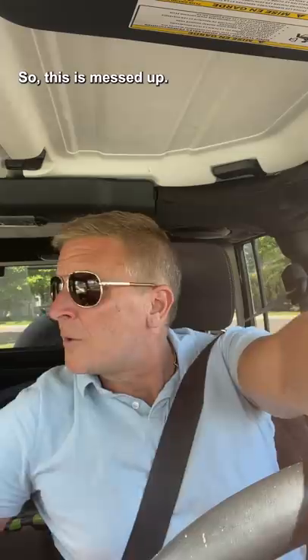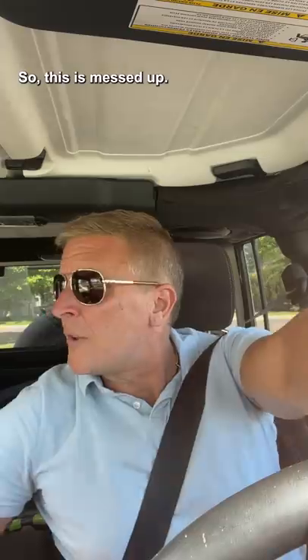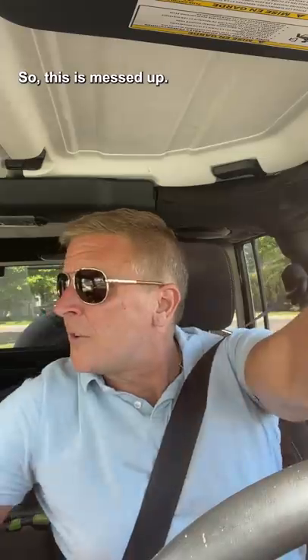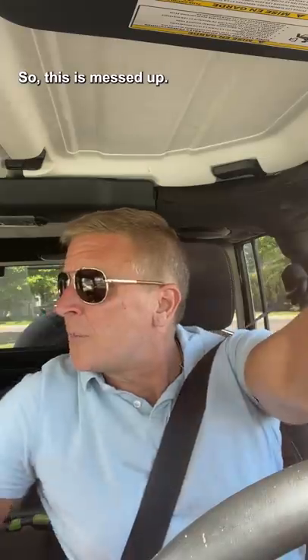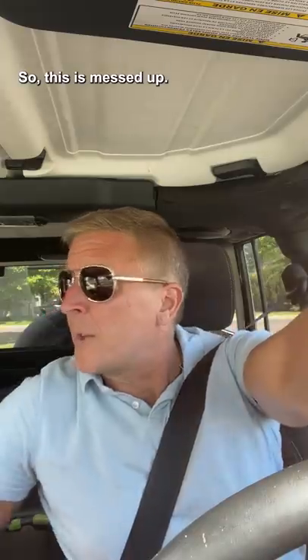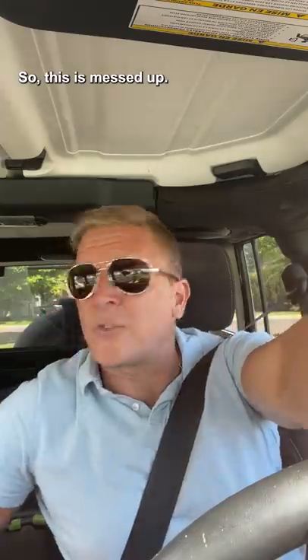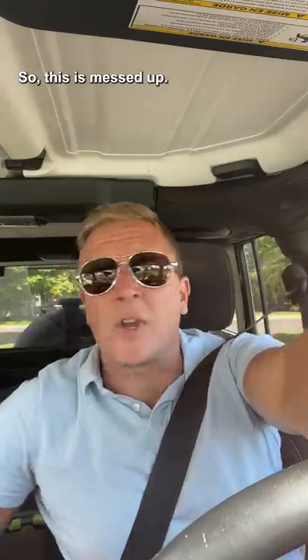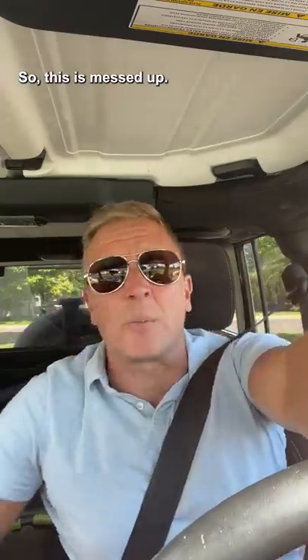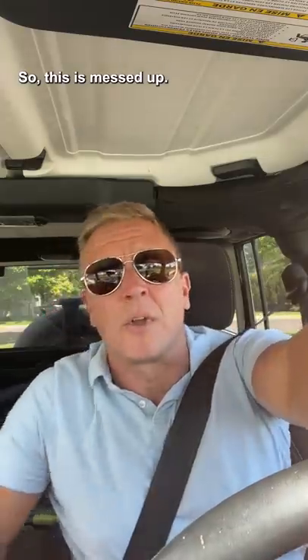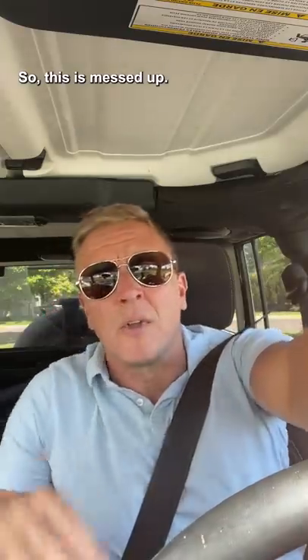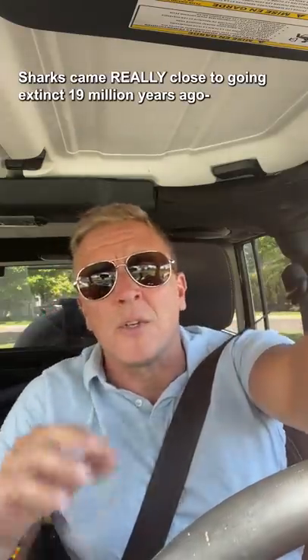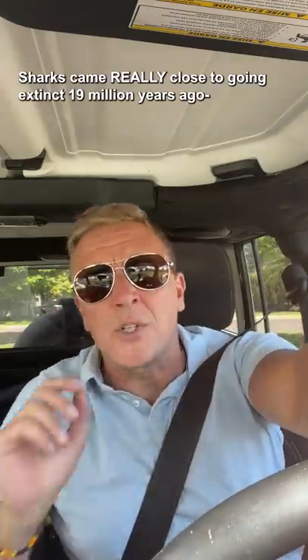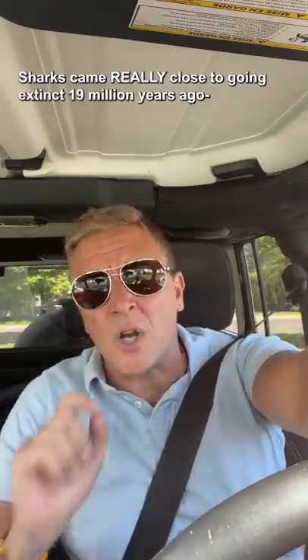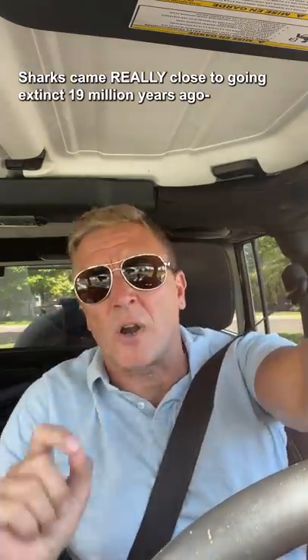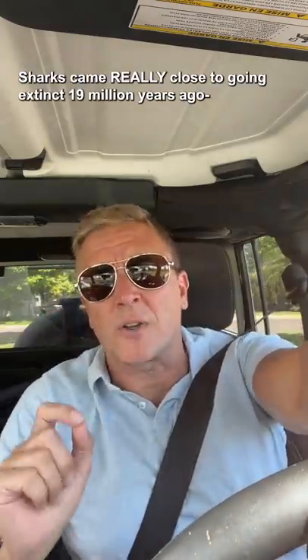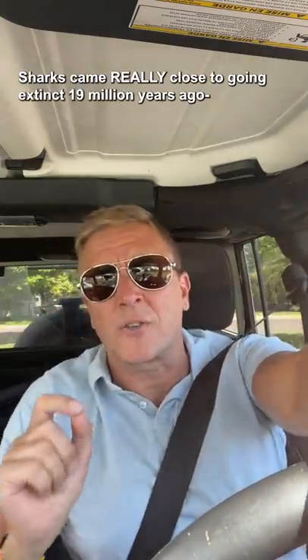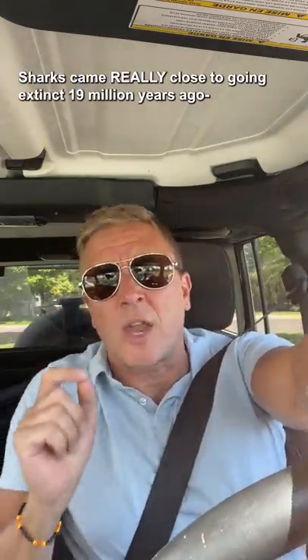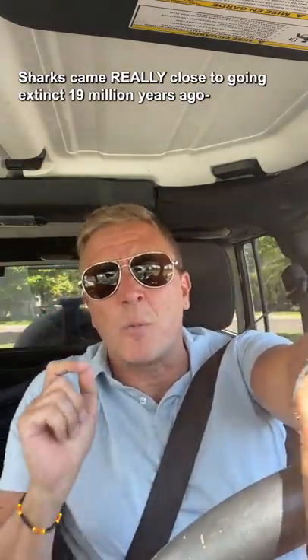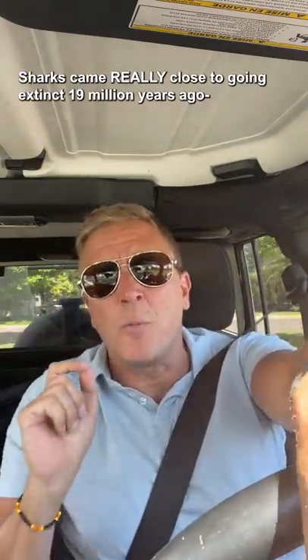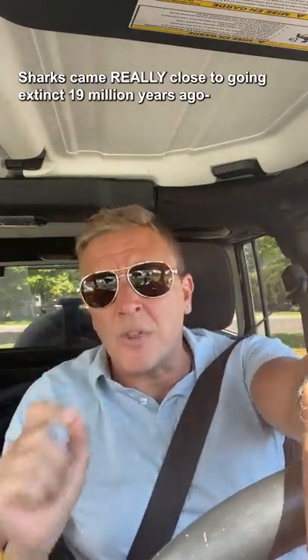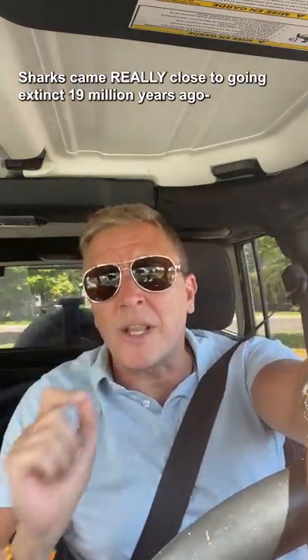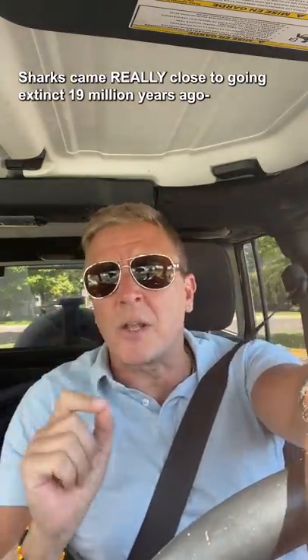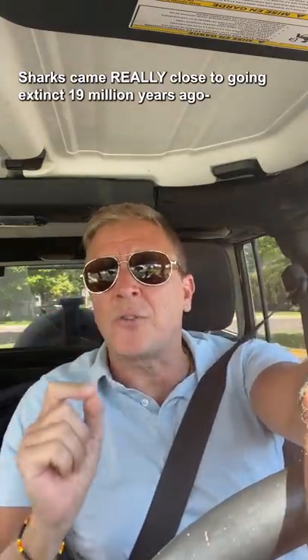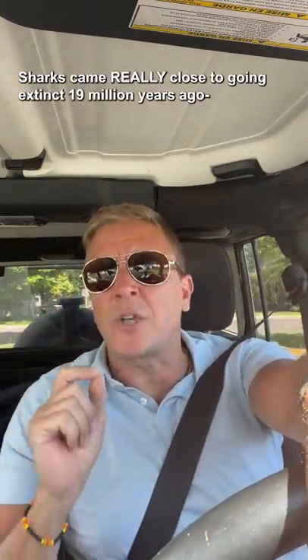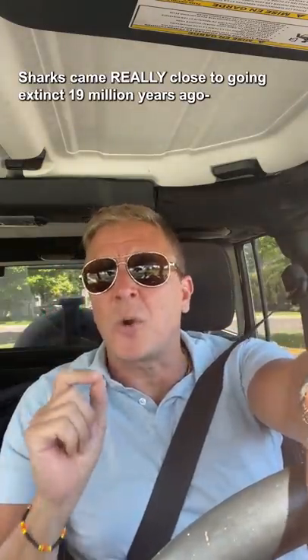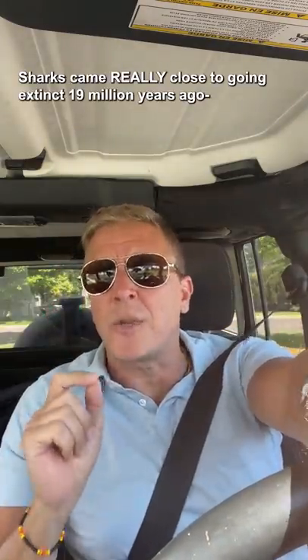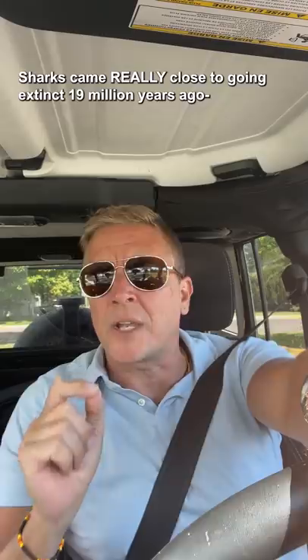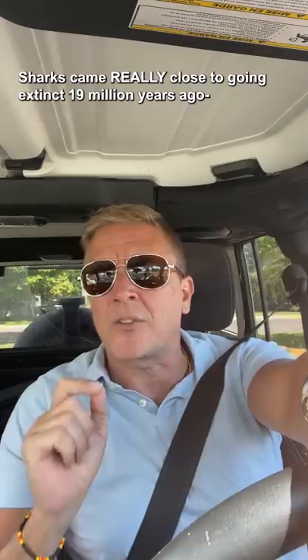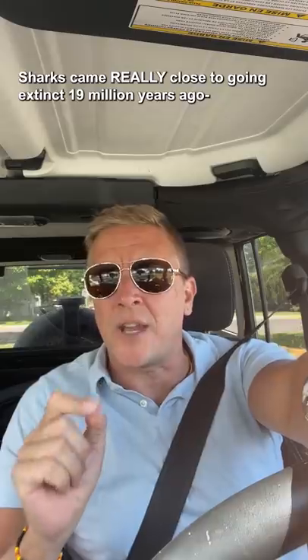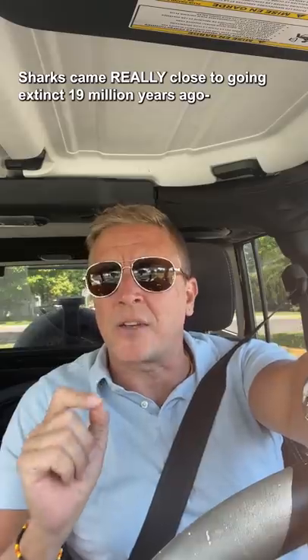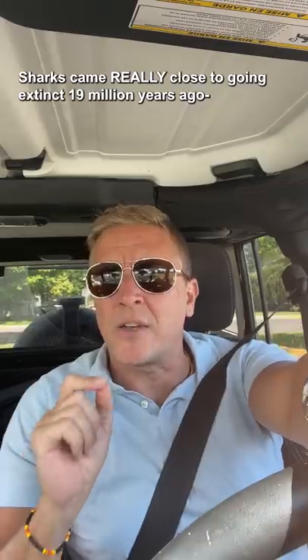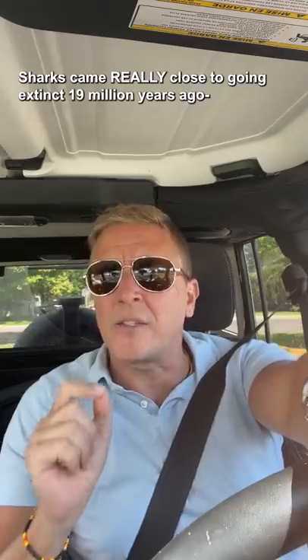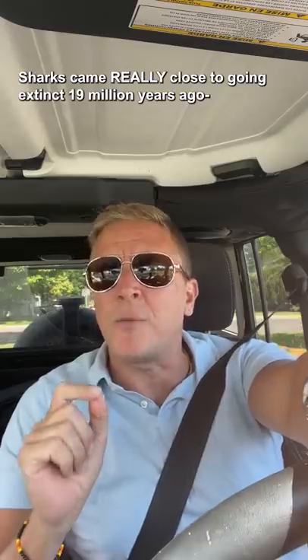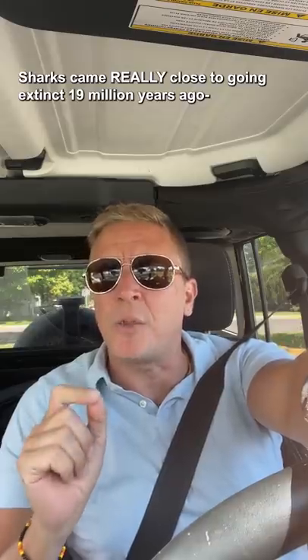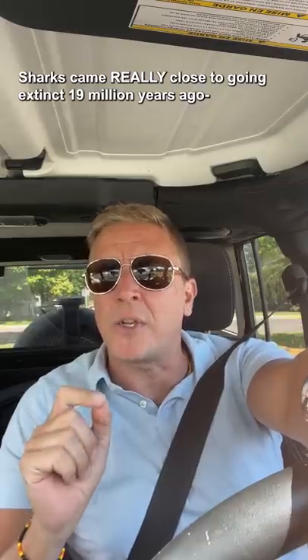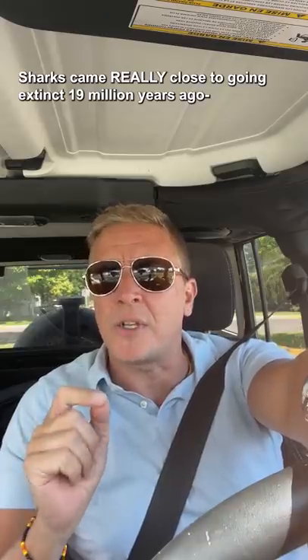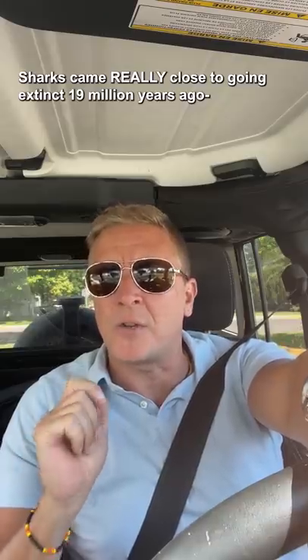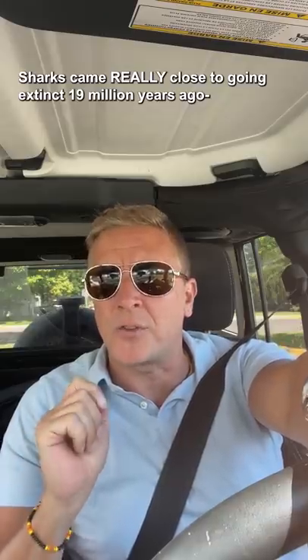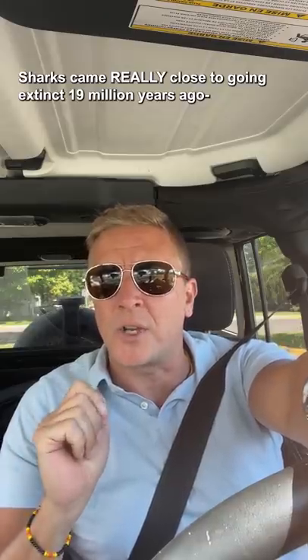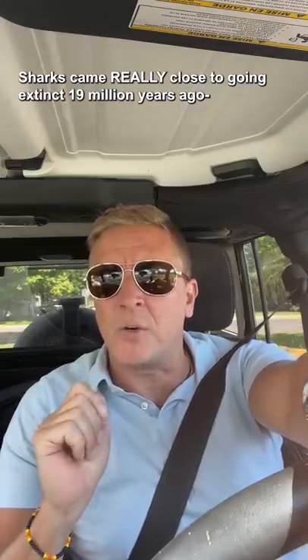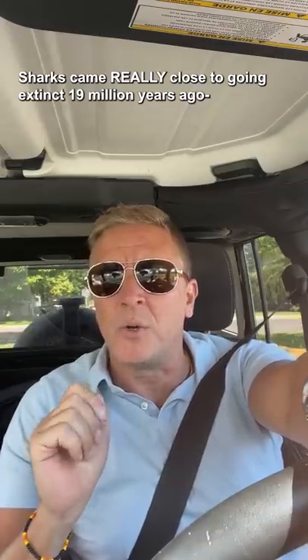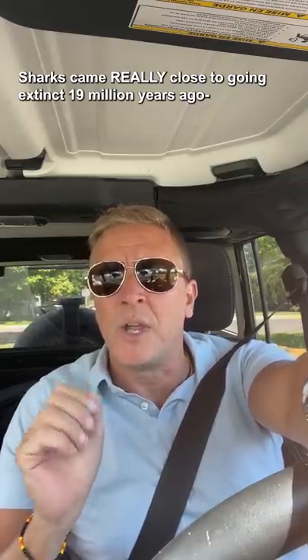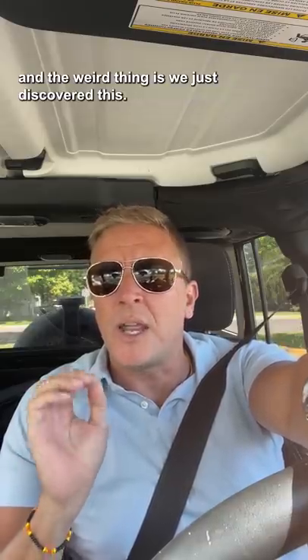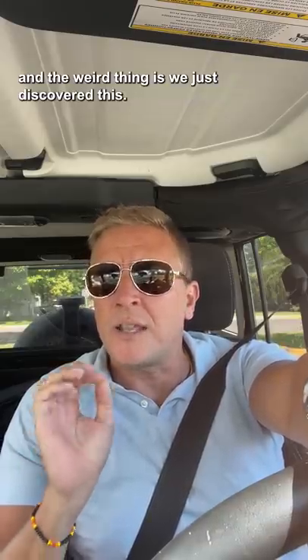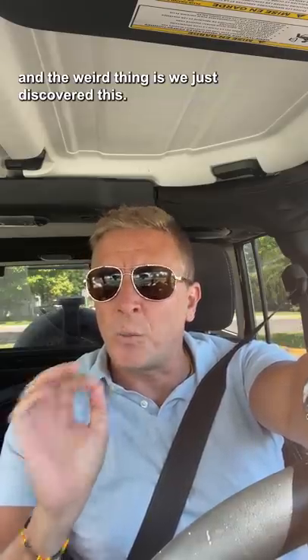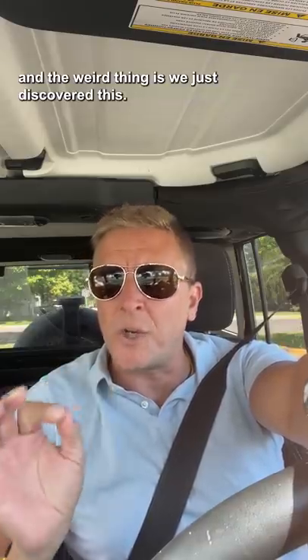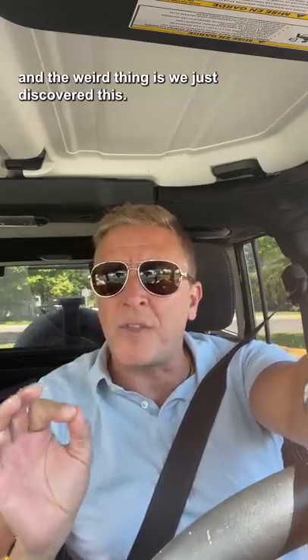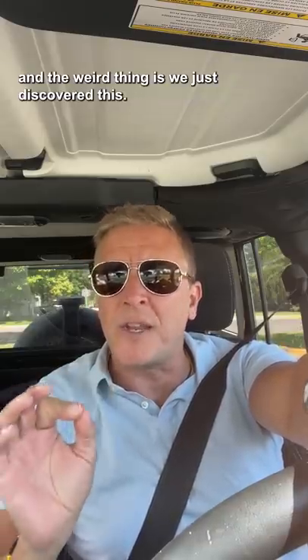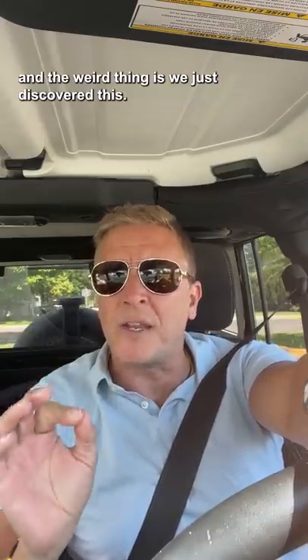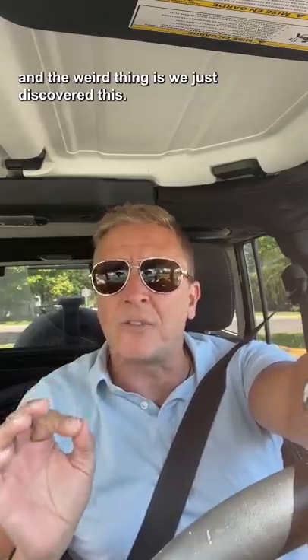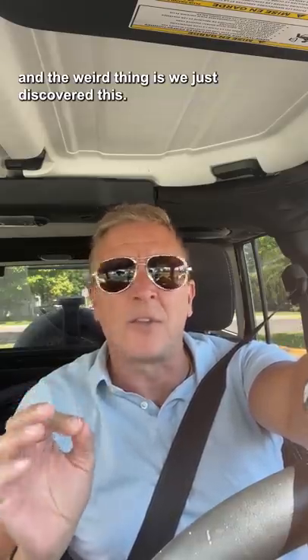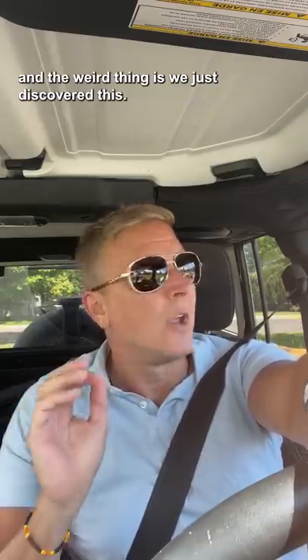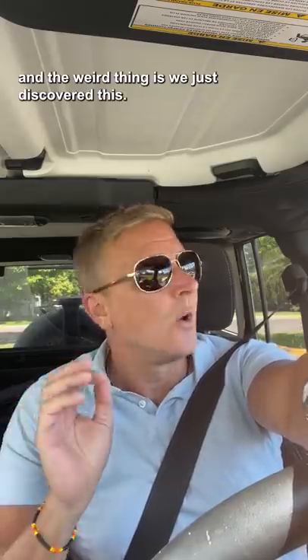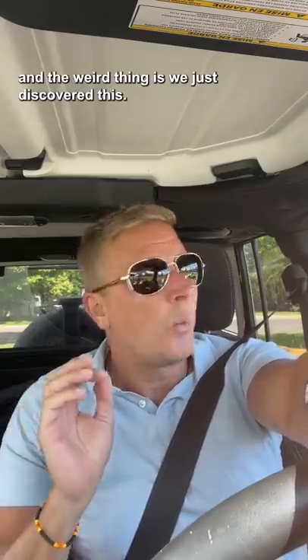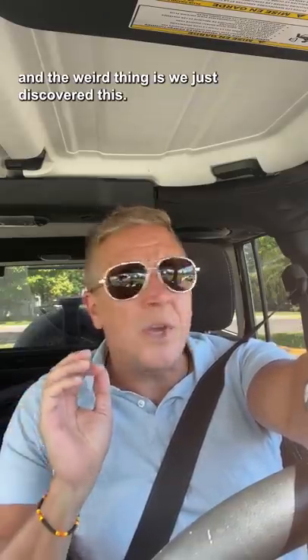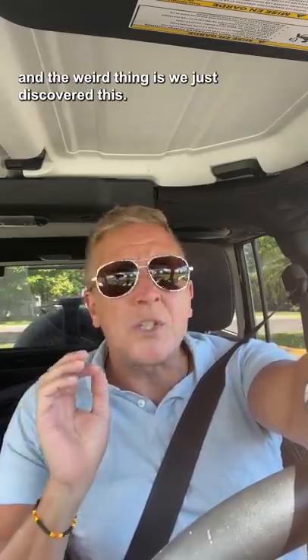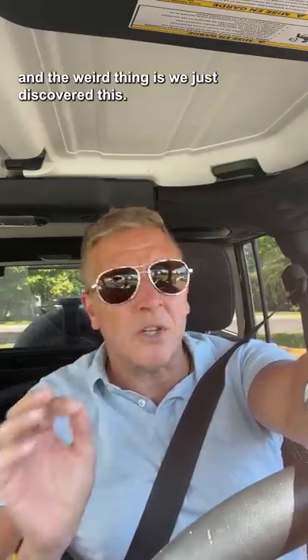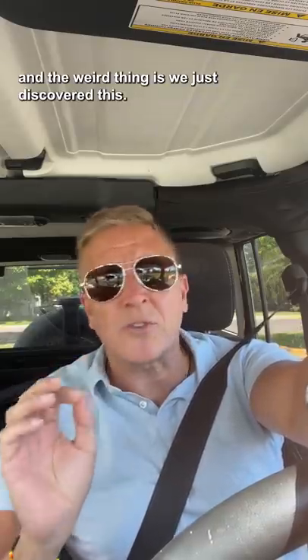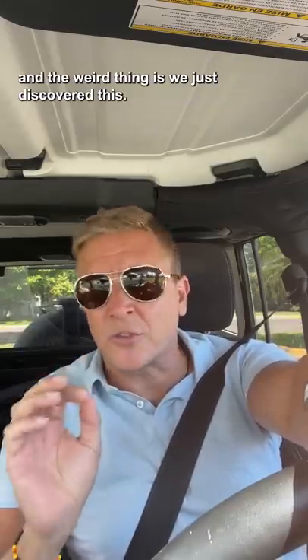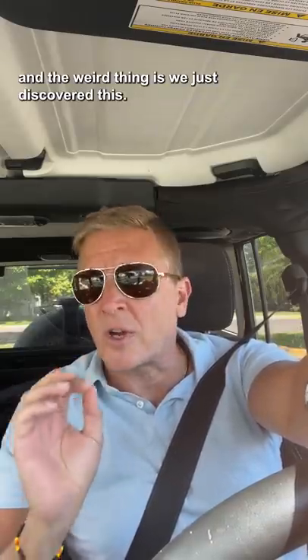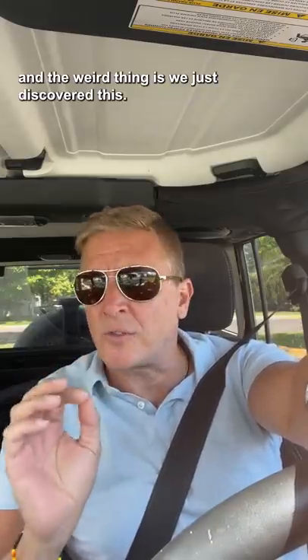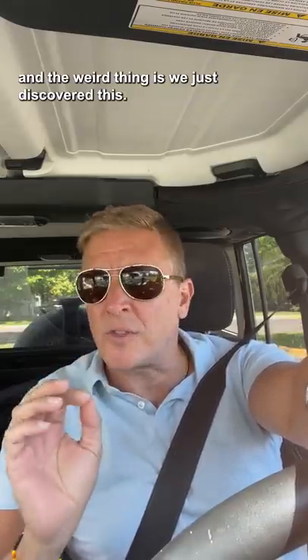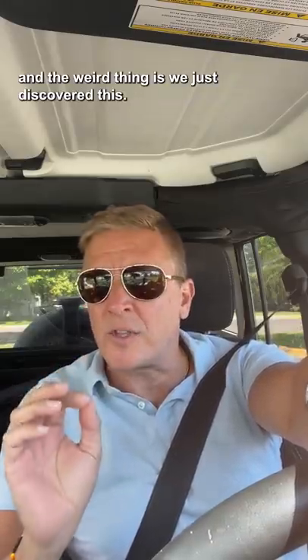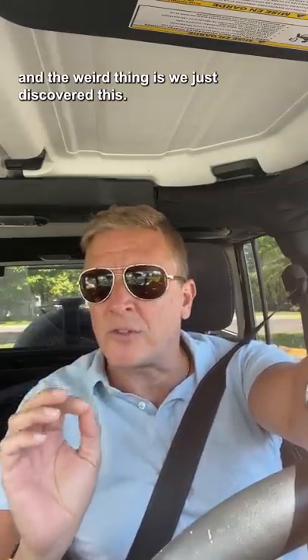So this is messed up. Sharks came really close to going extinct 19 million years ago, and the weird thing is, we just discovered this.